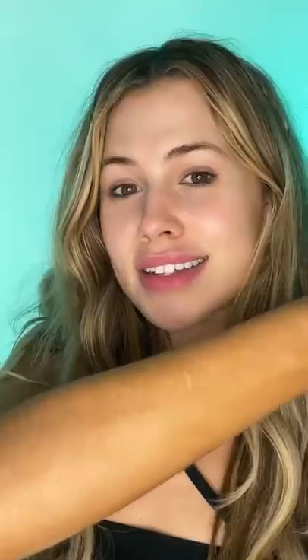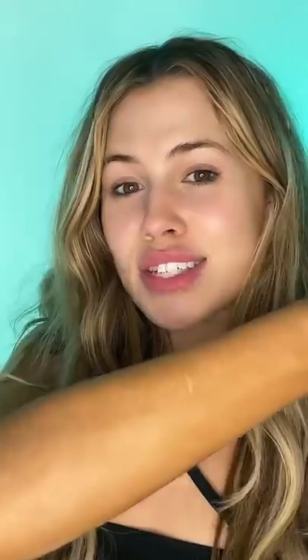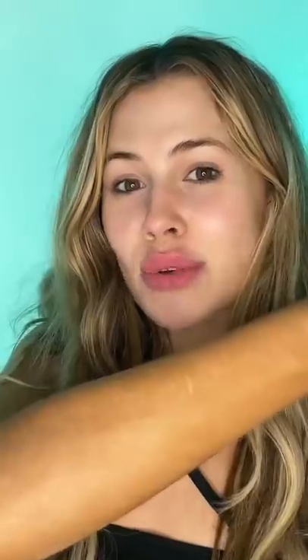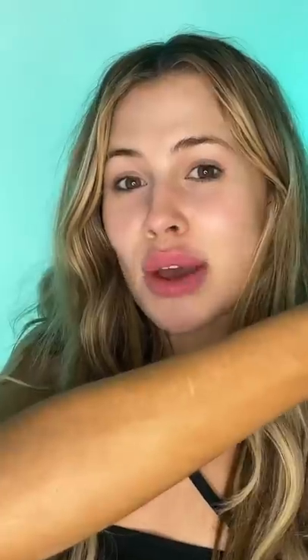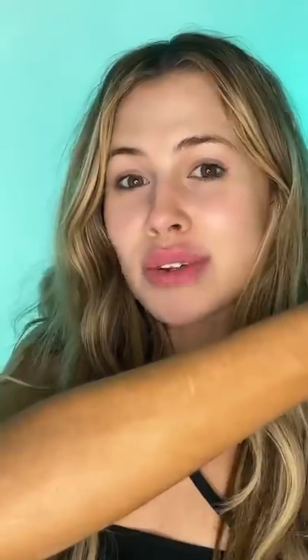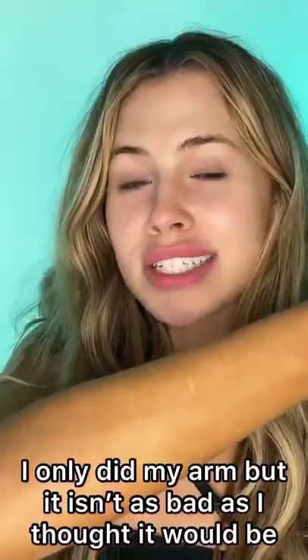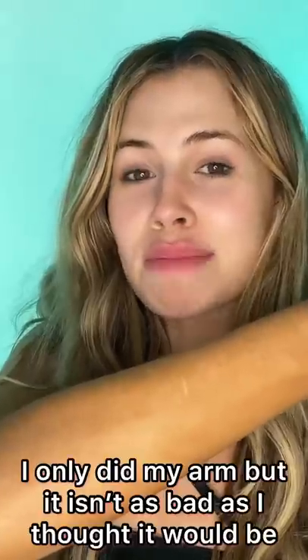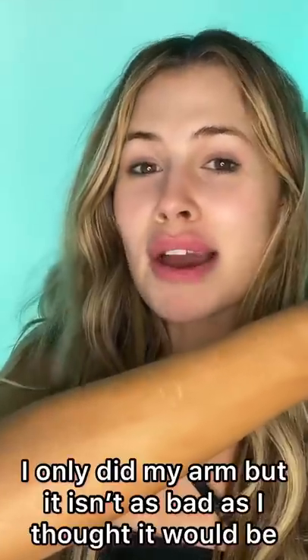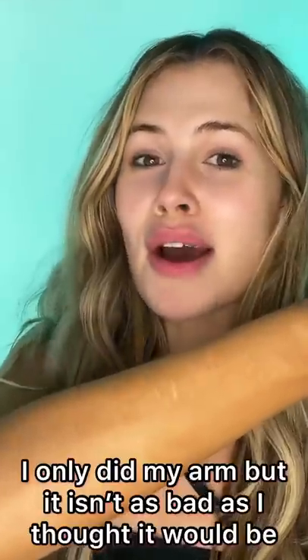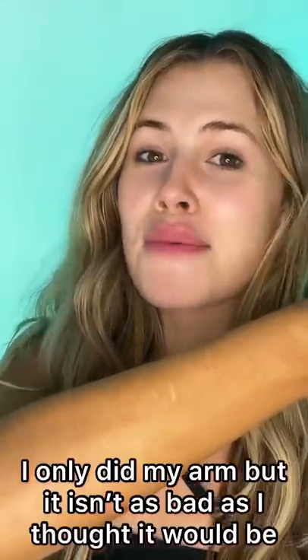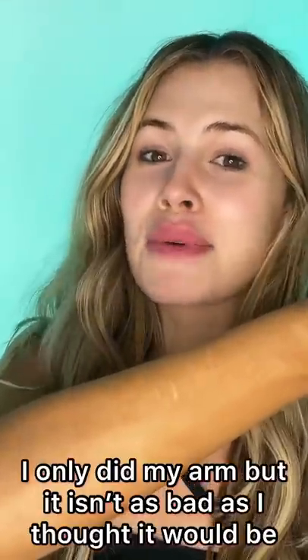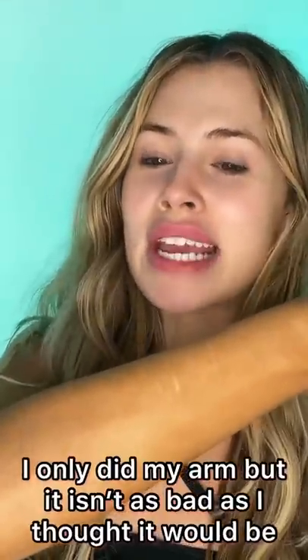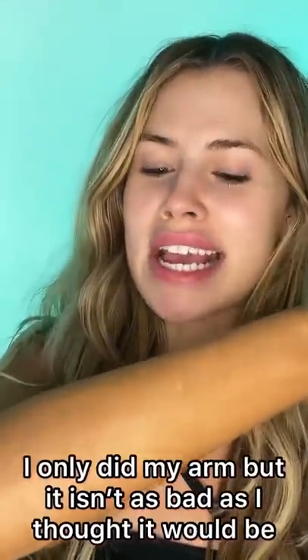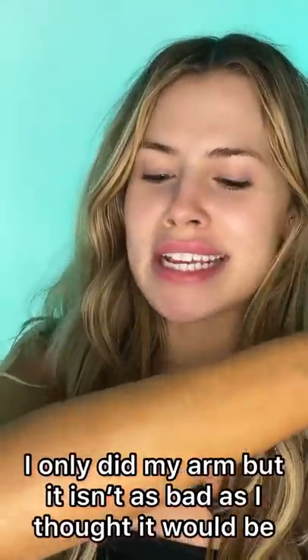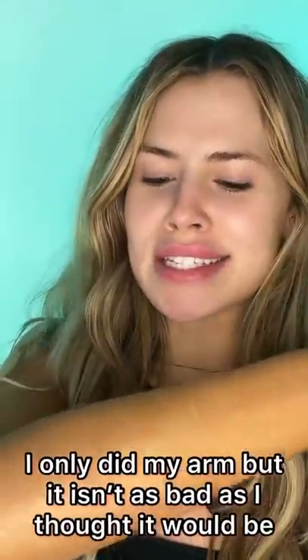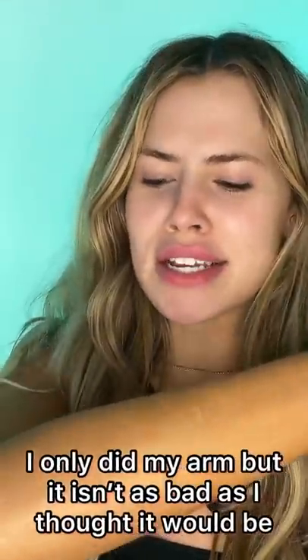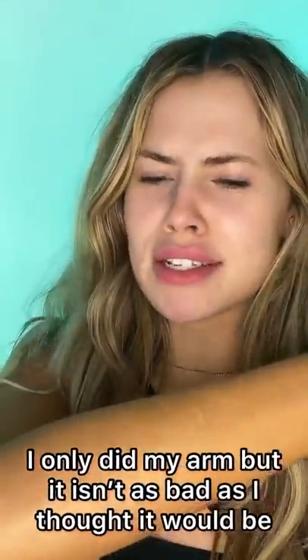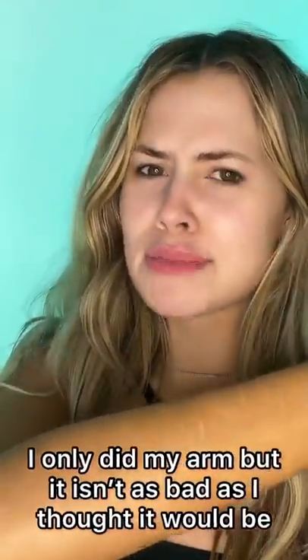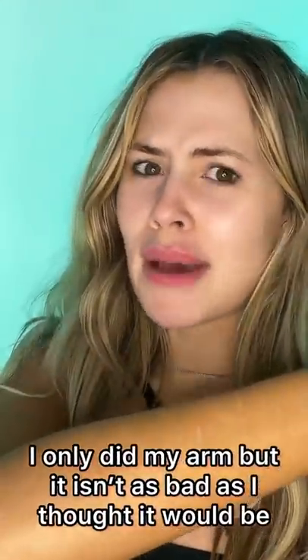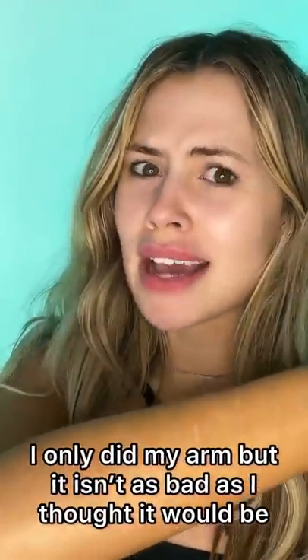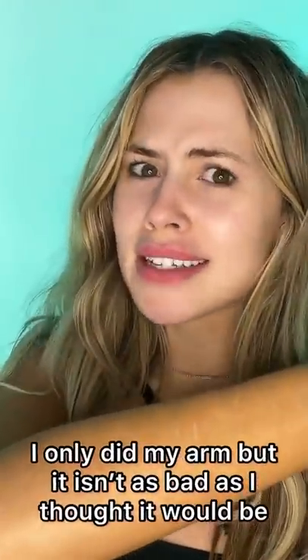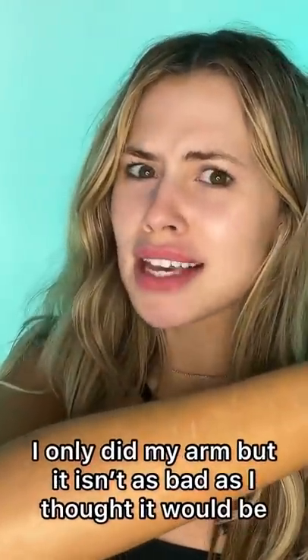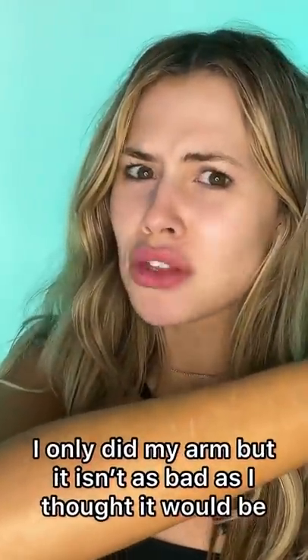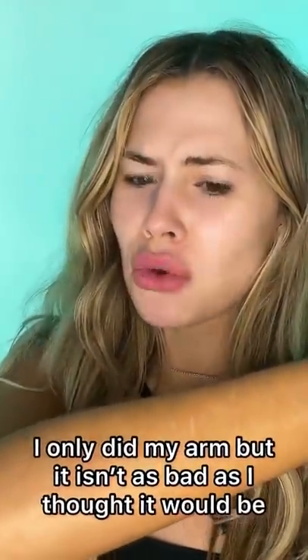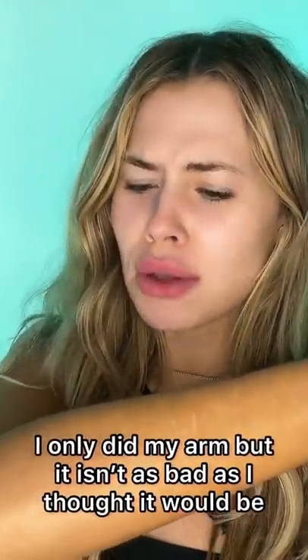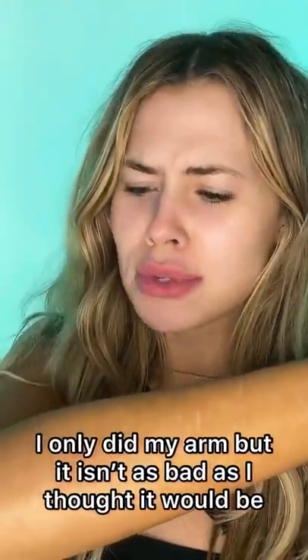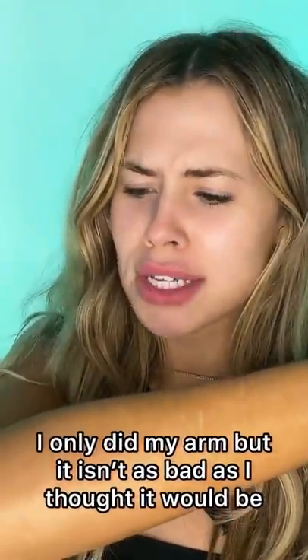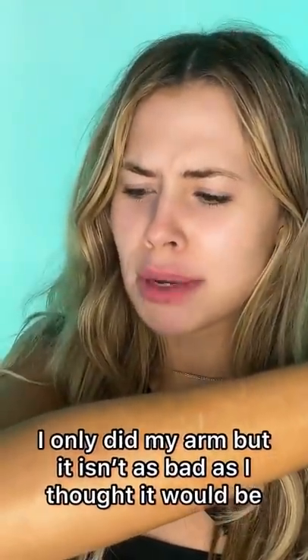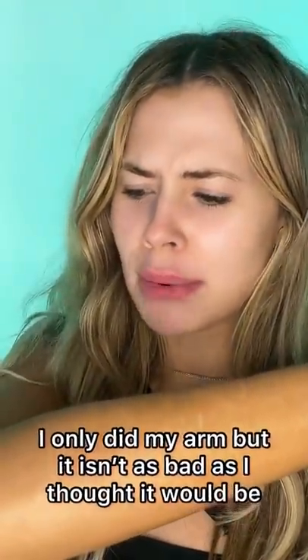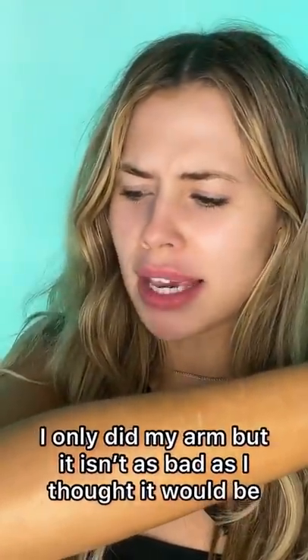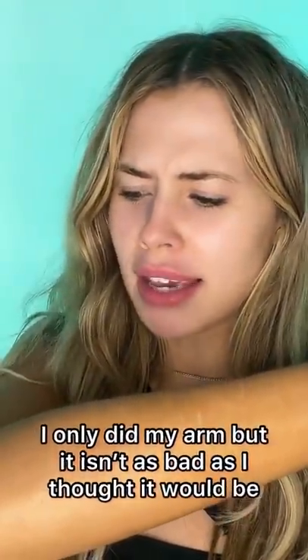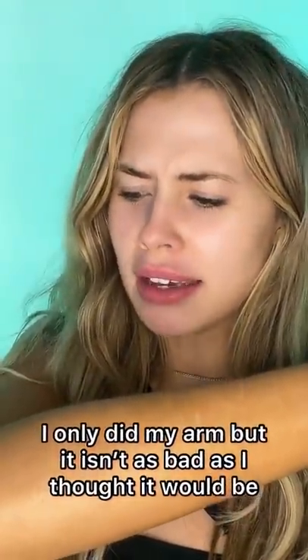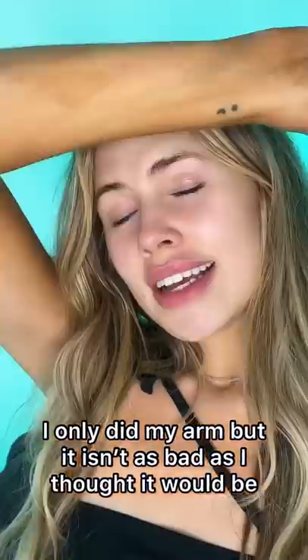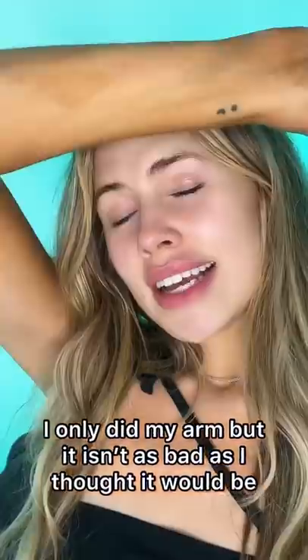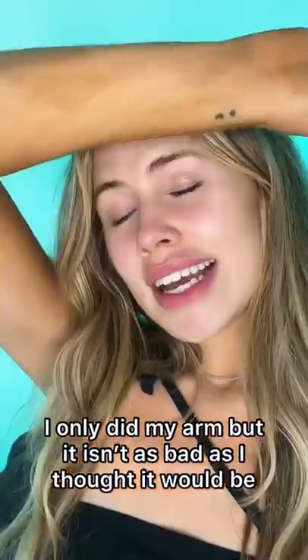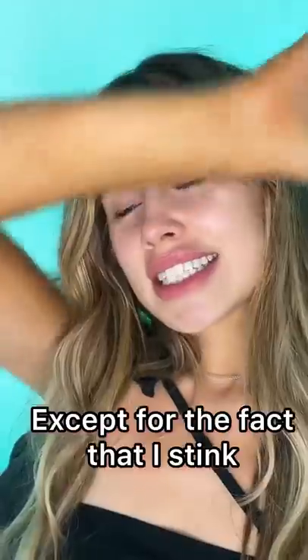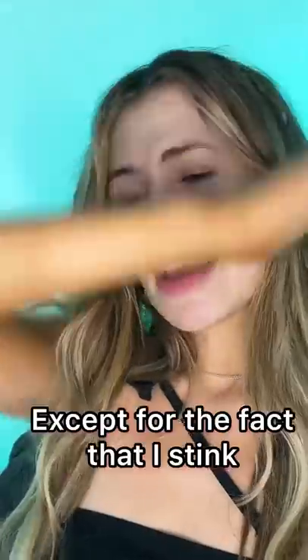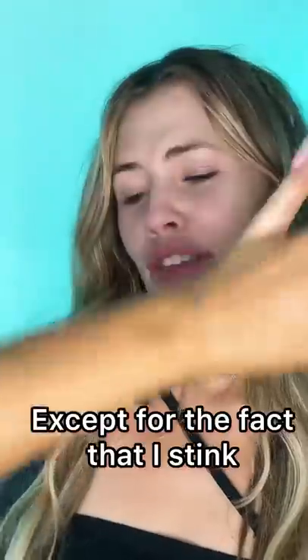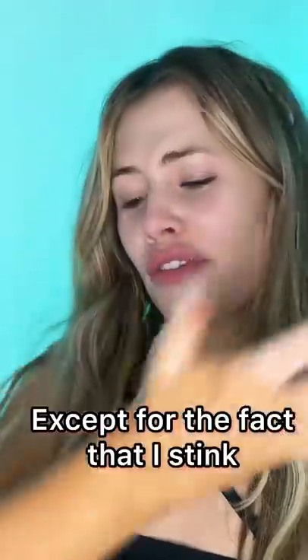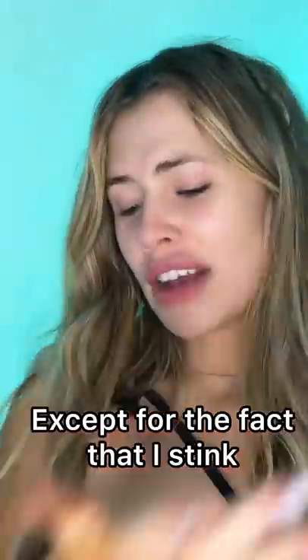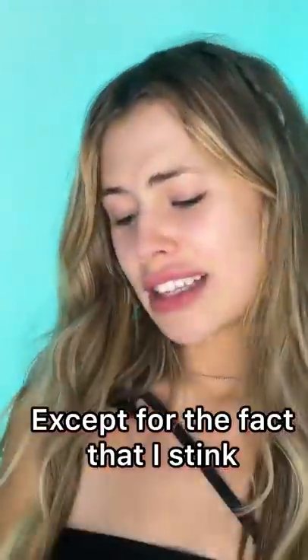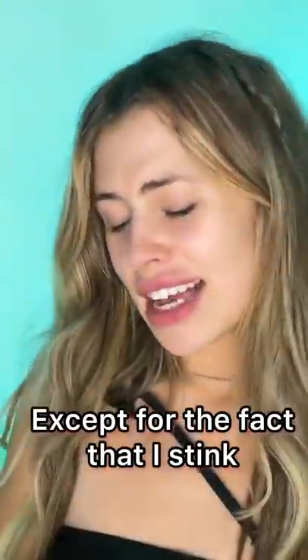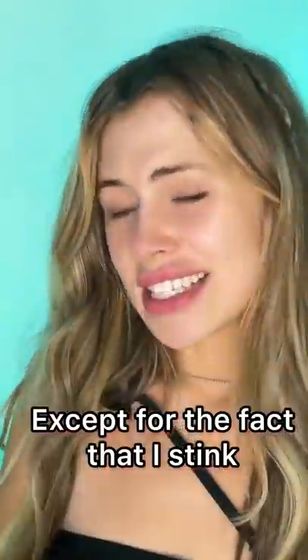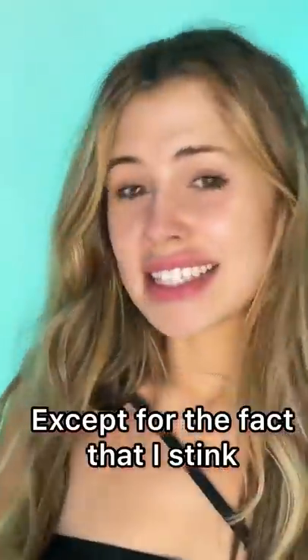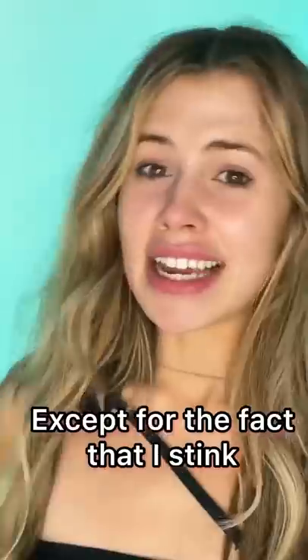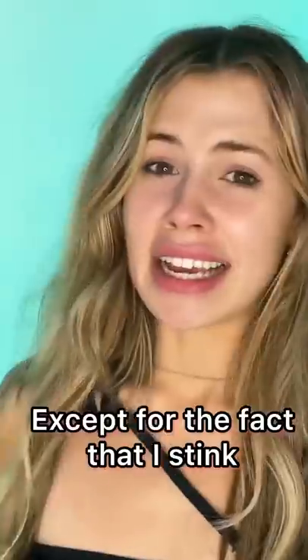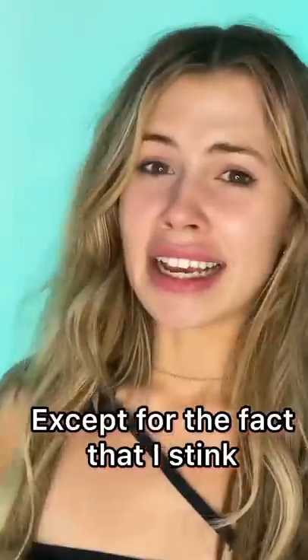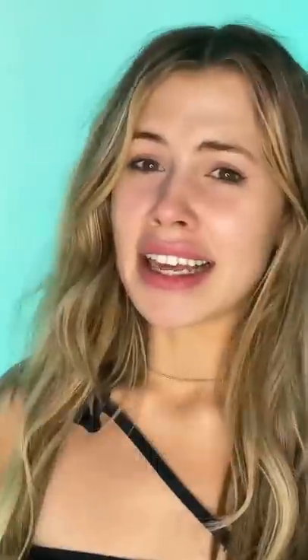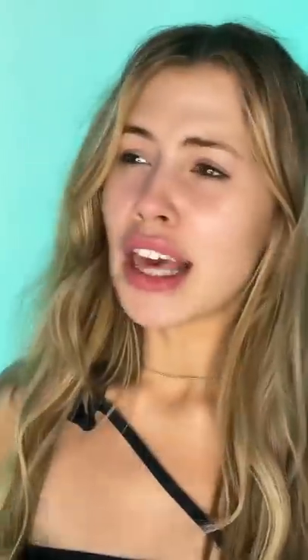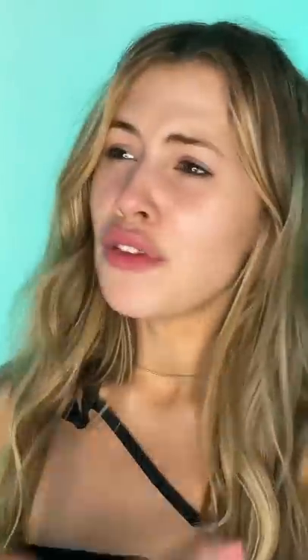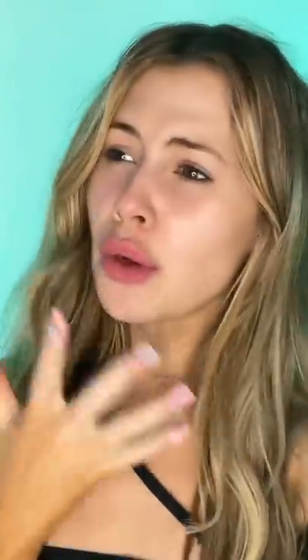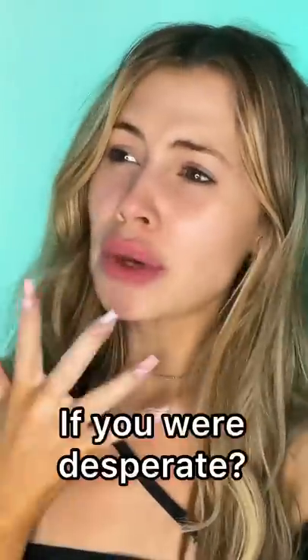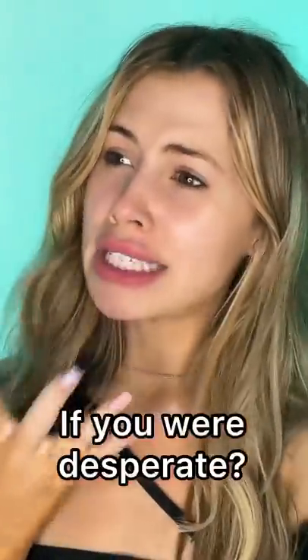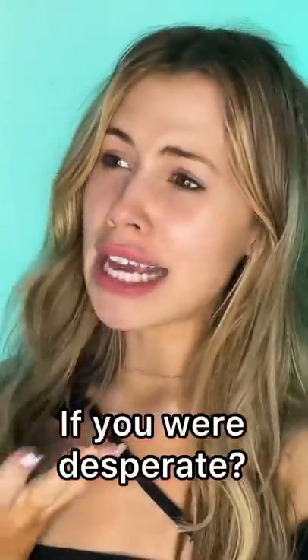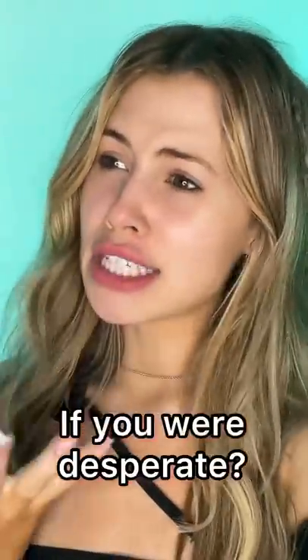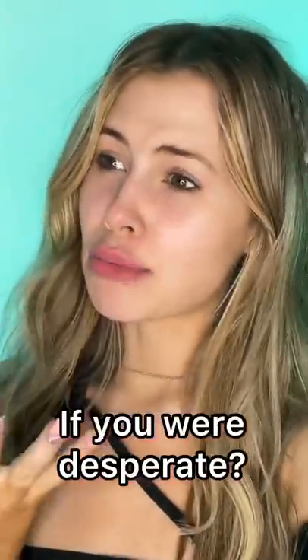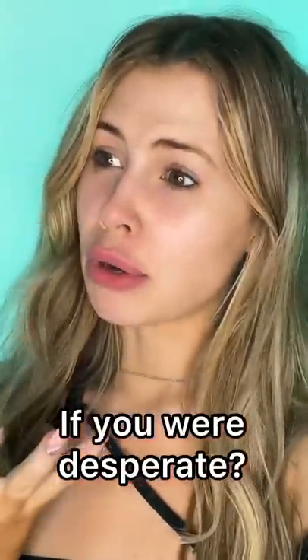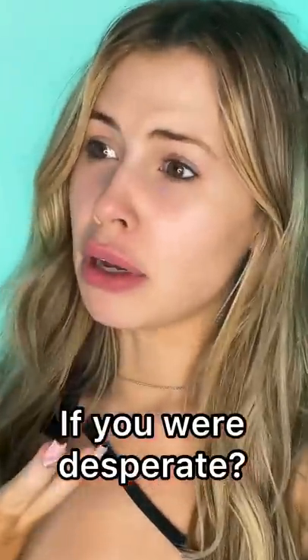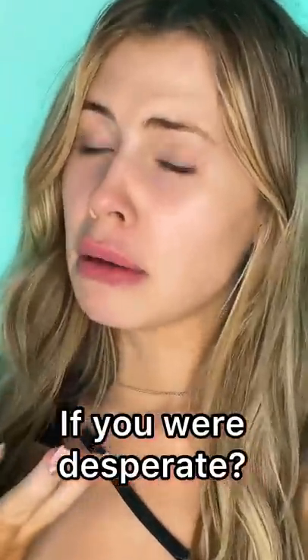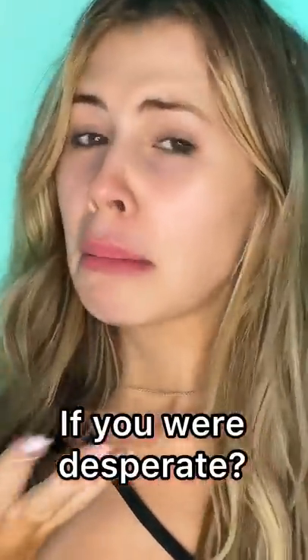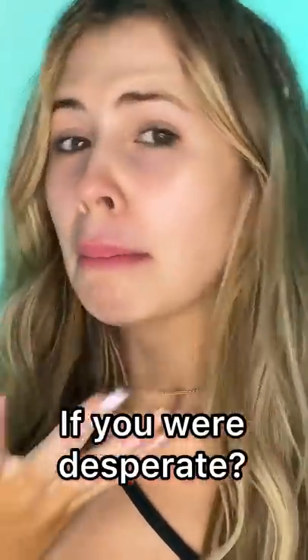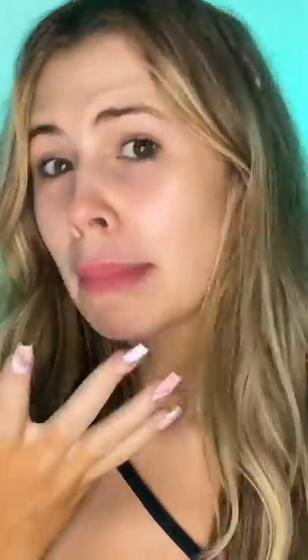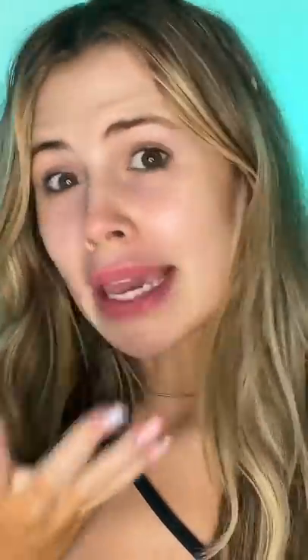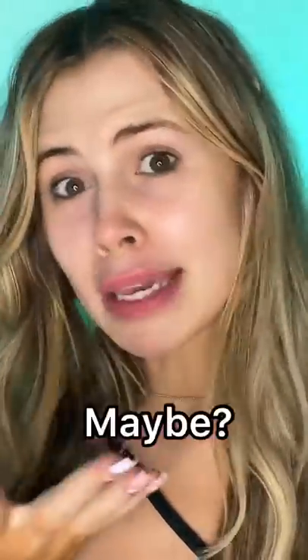So I only did my arm, but it isn't as bad as I thought it was going to be — except for the fact that I stink. If you were desperate, maybe.